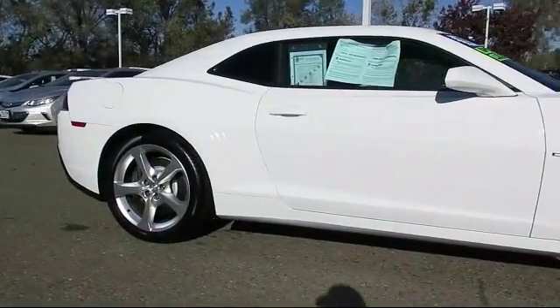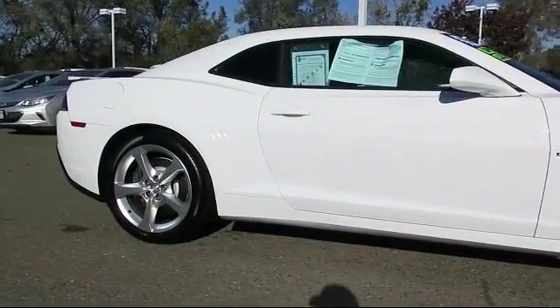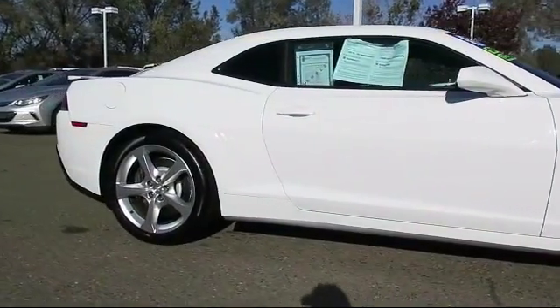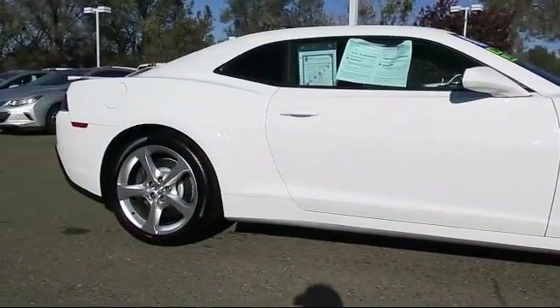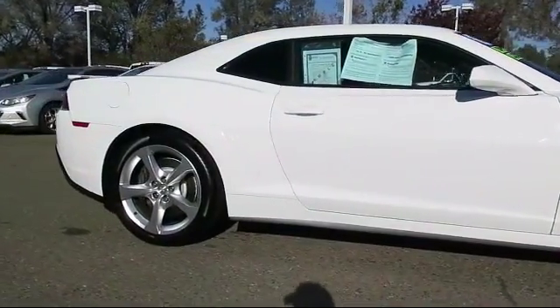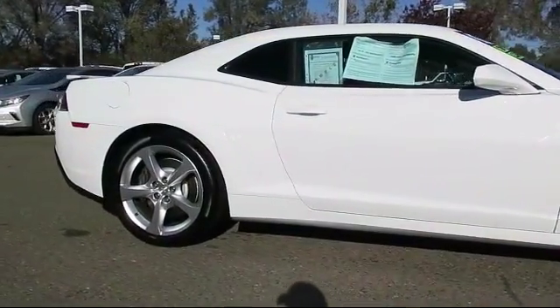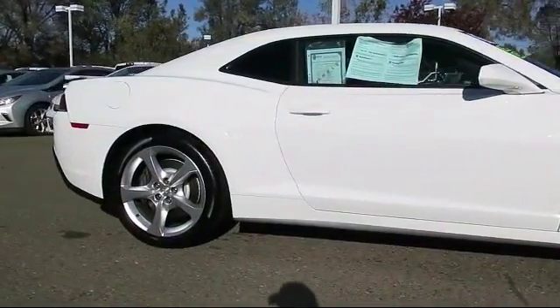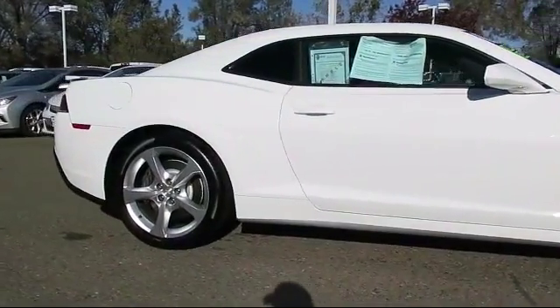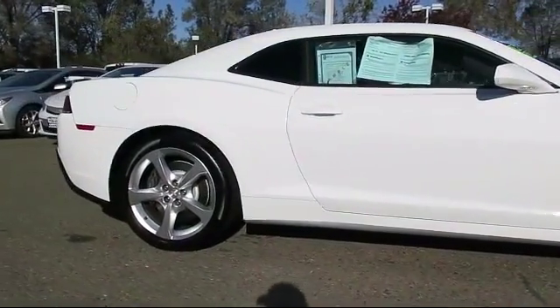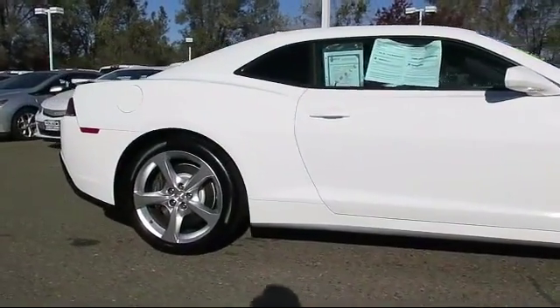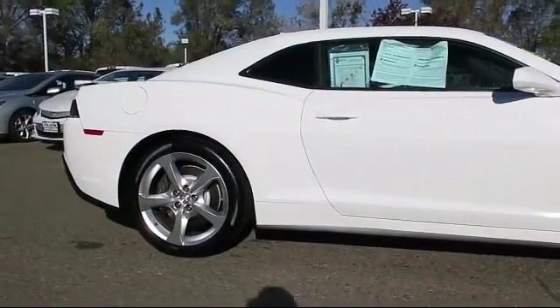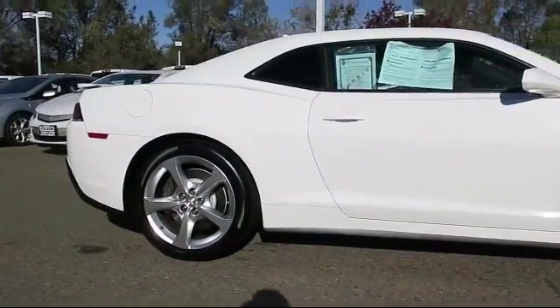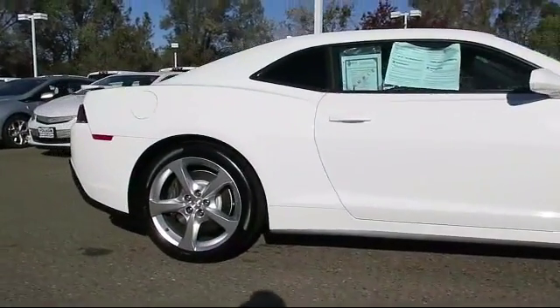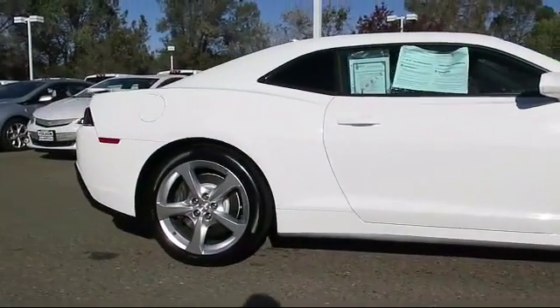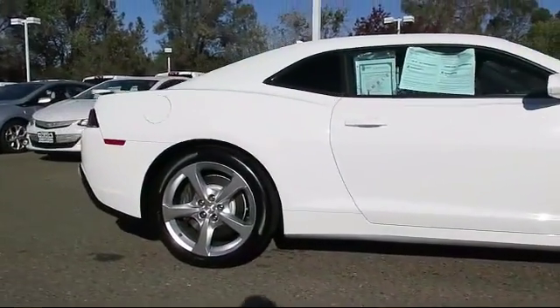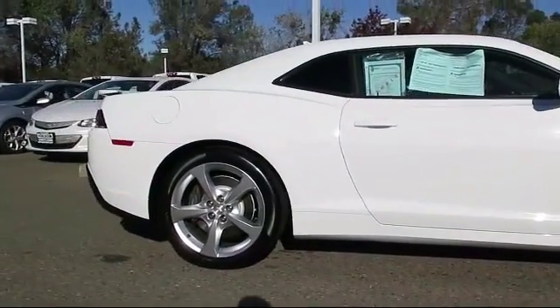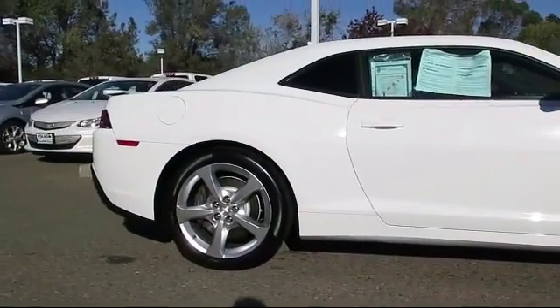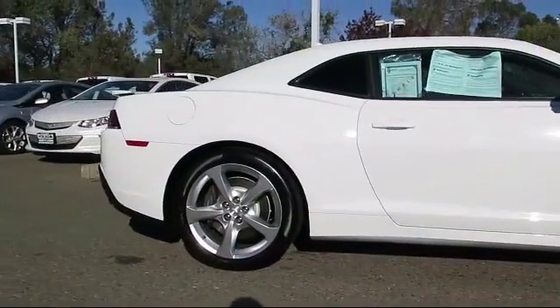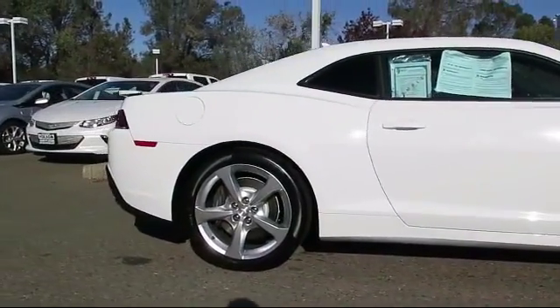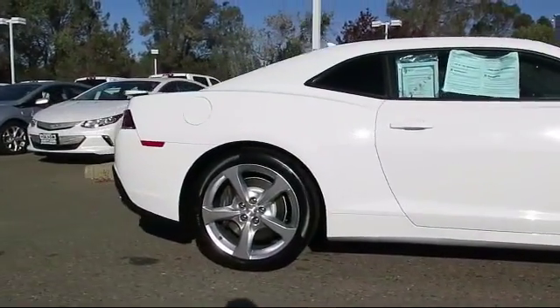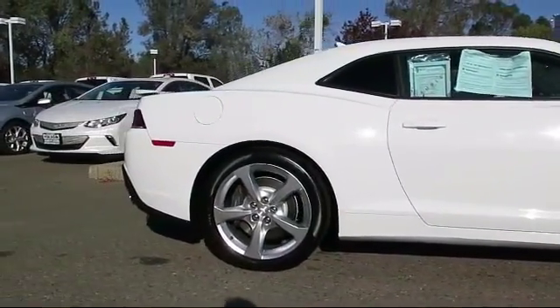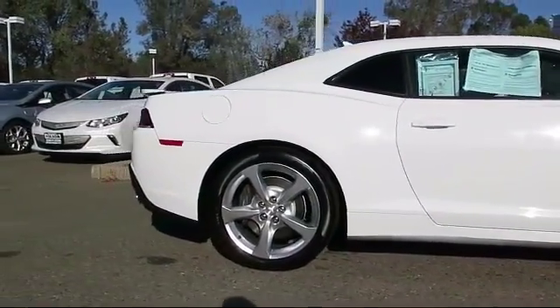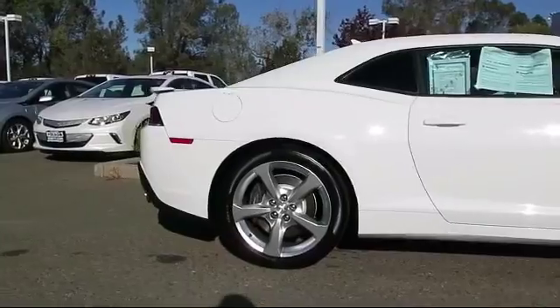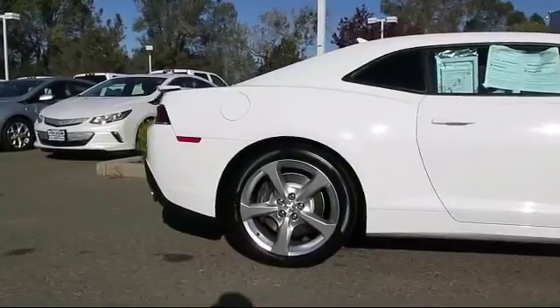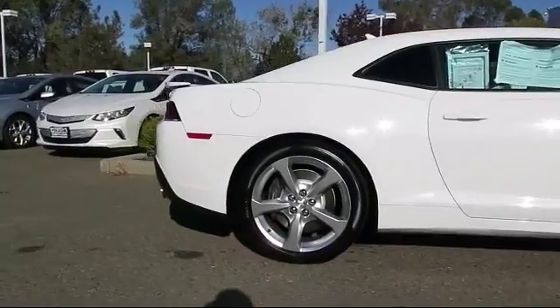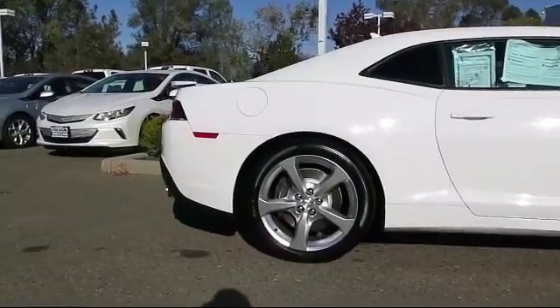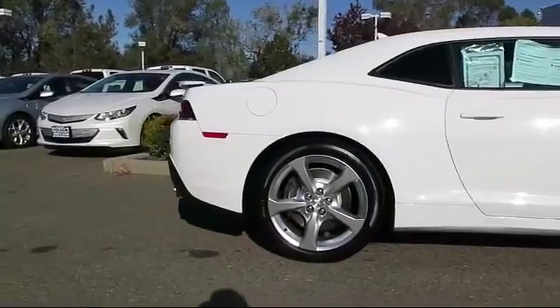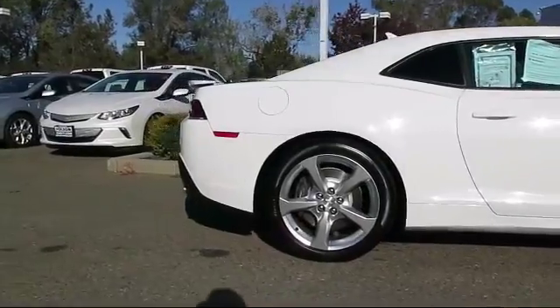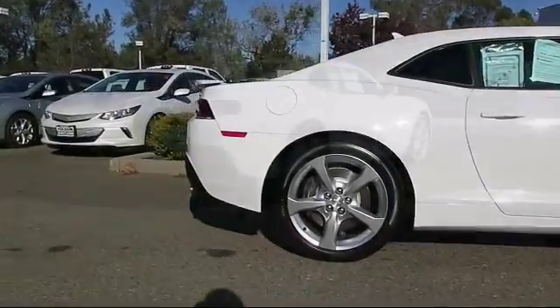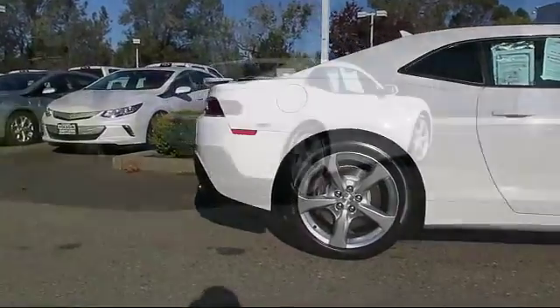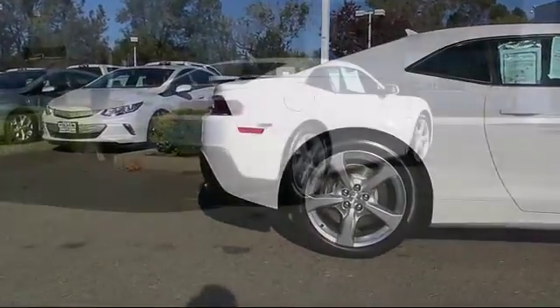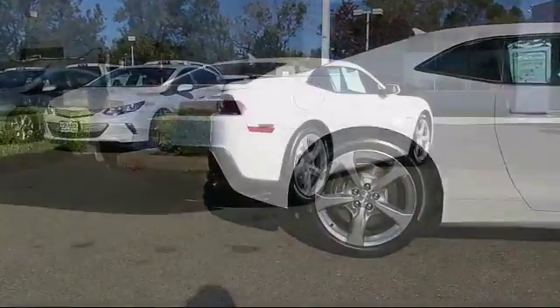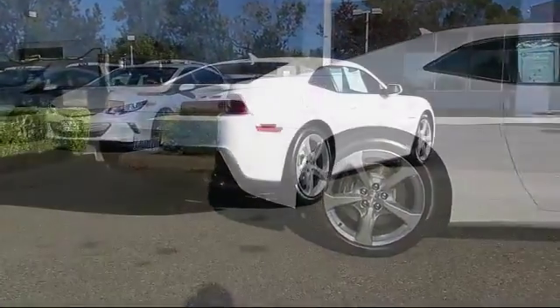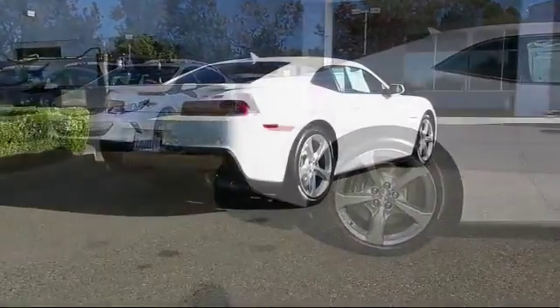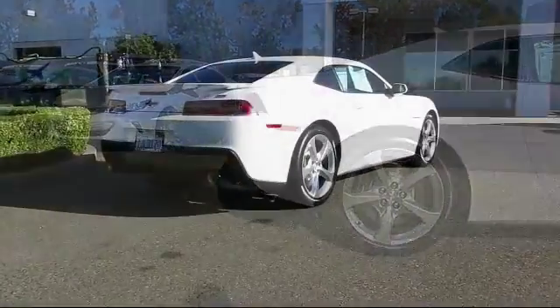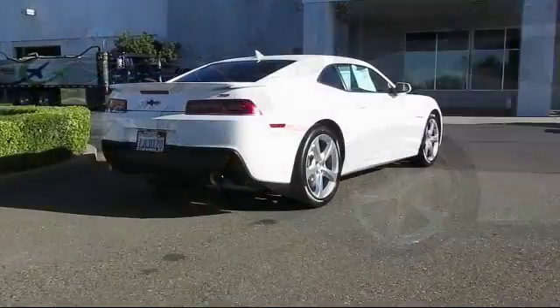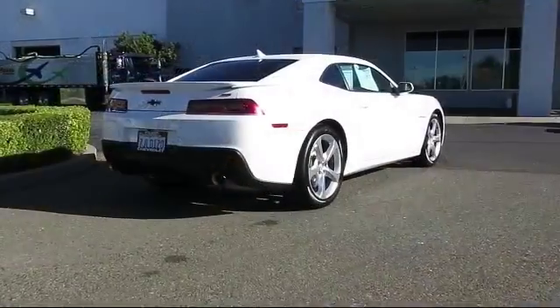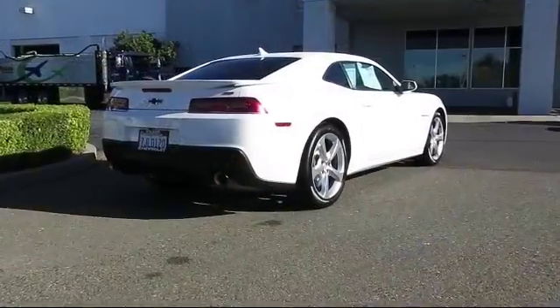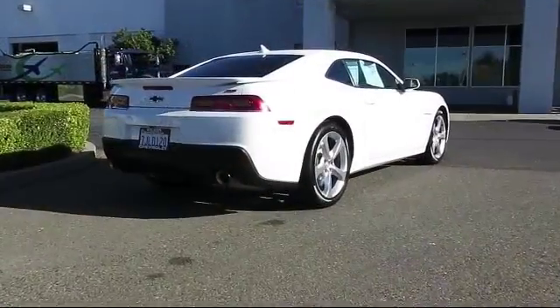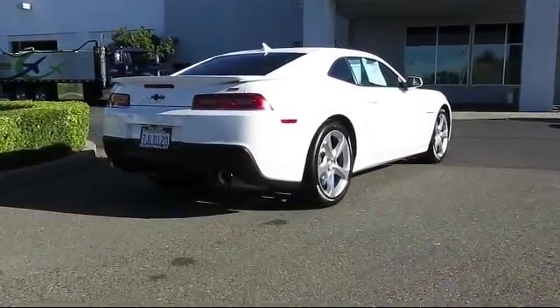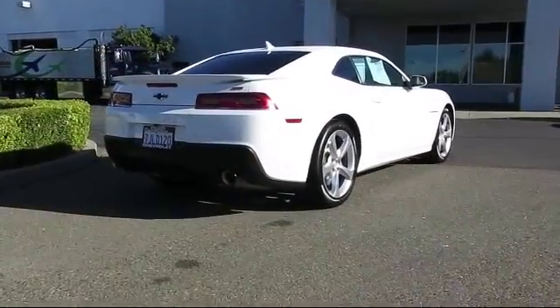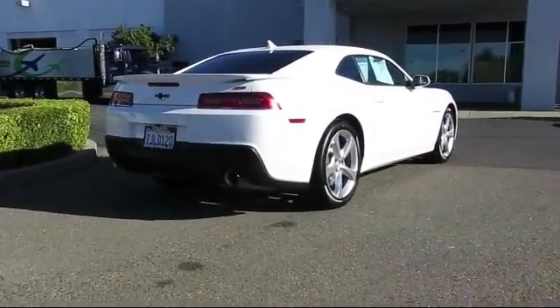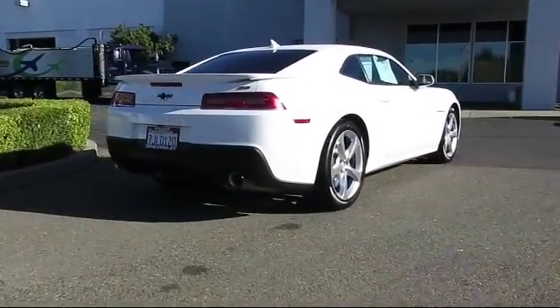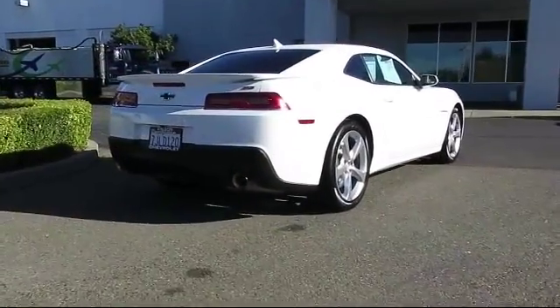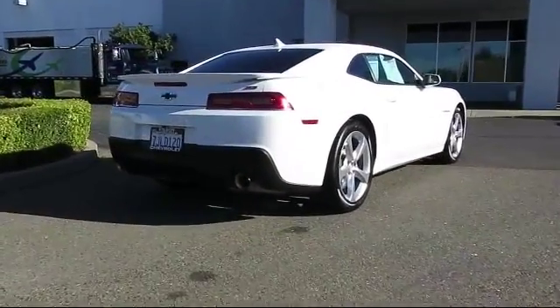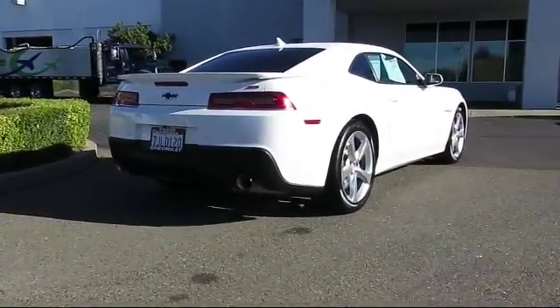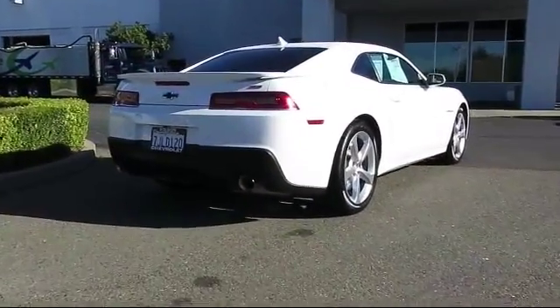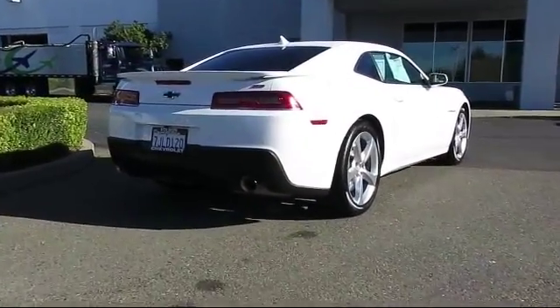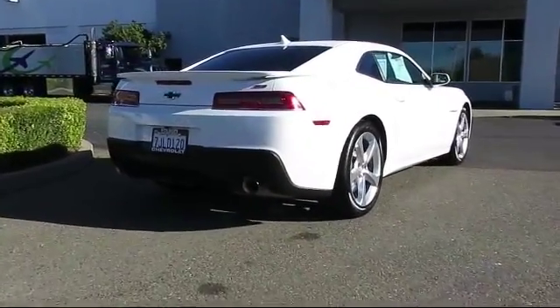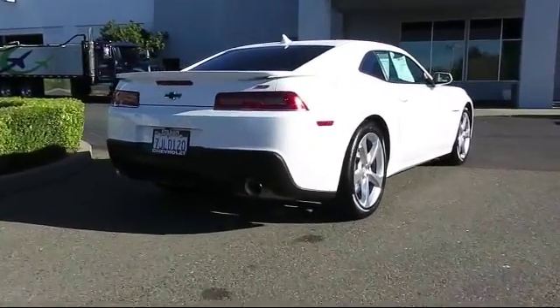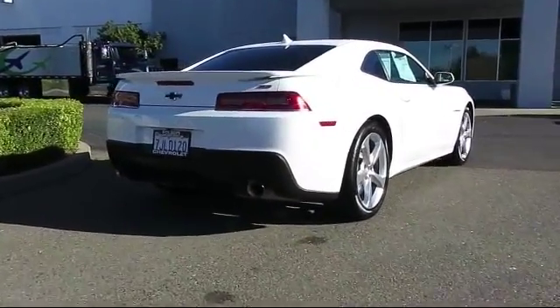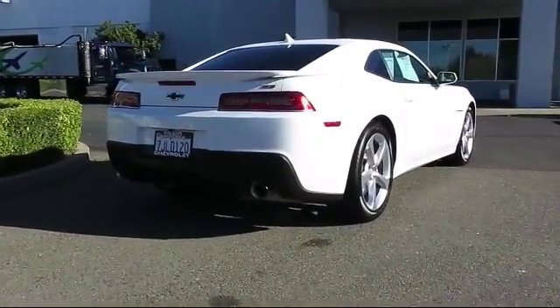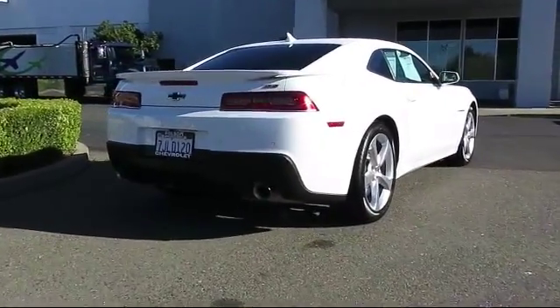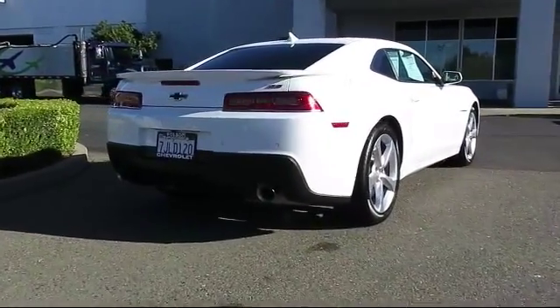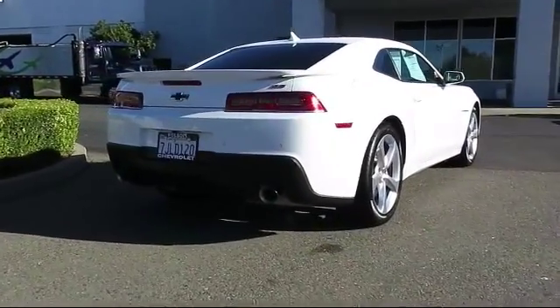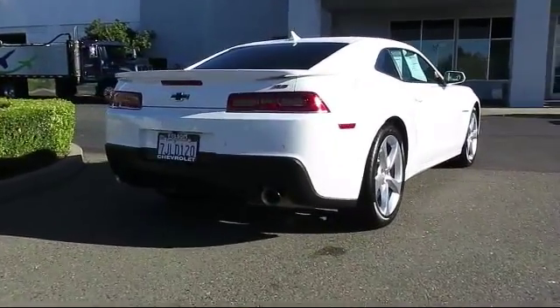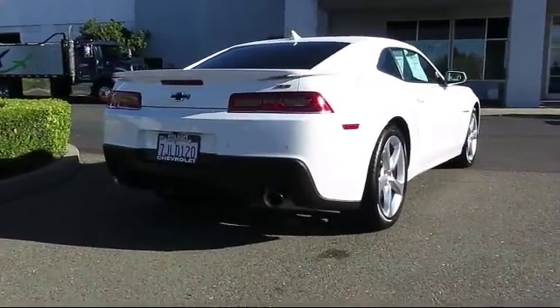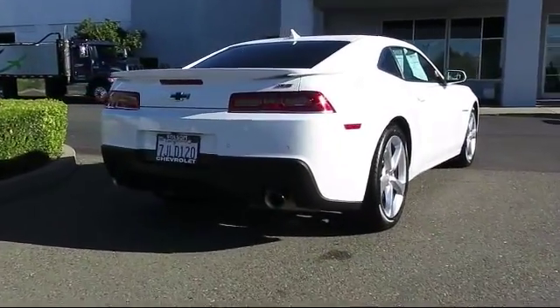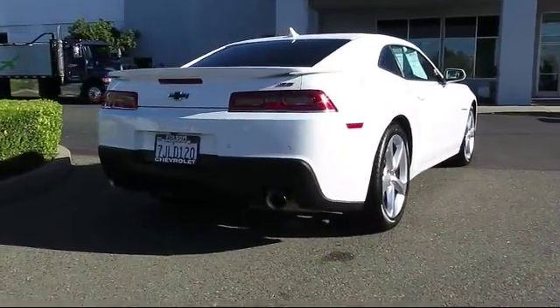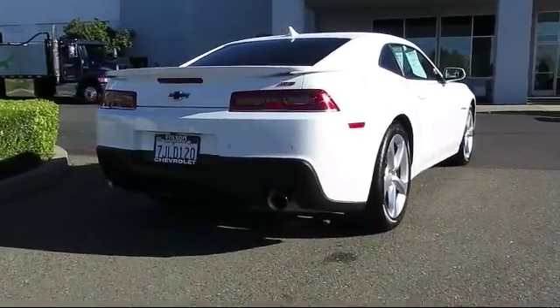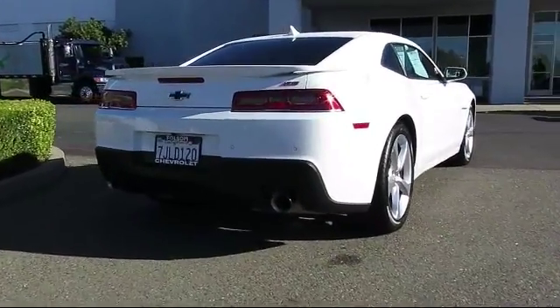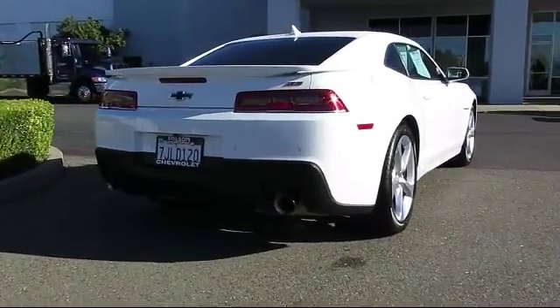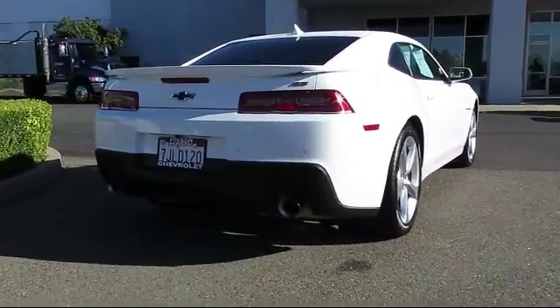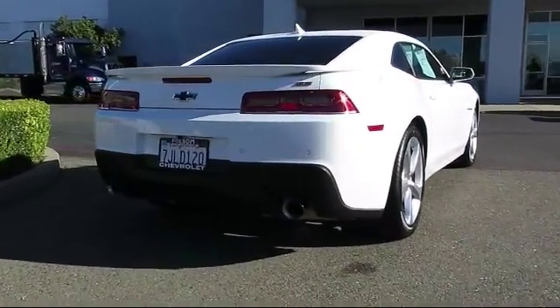Sirius XM satellite radio, moonroof, premium wheels, and has less than 30,000 miles on the odometer.